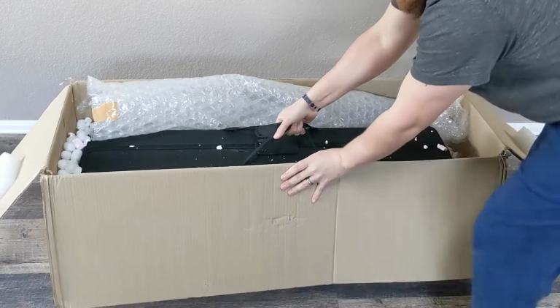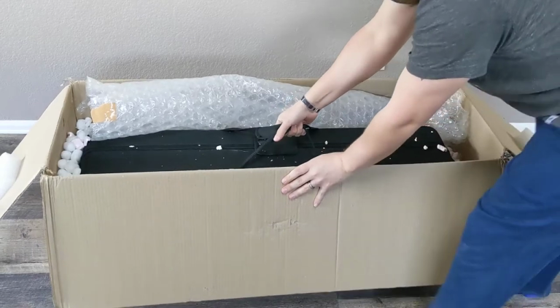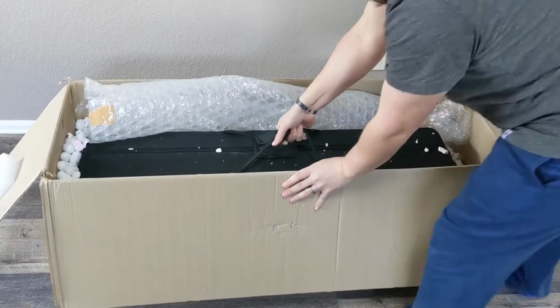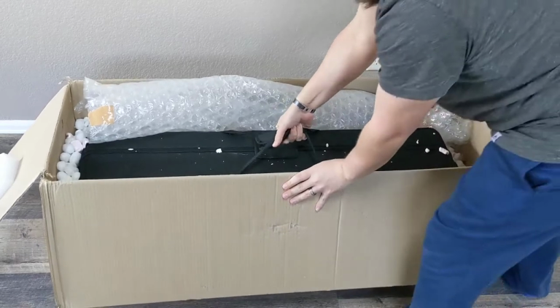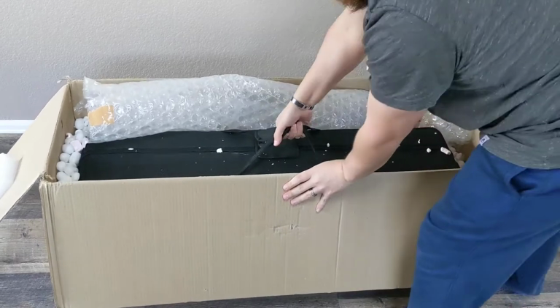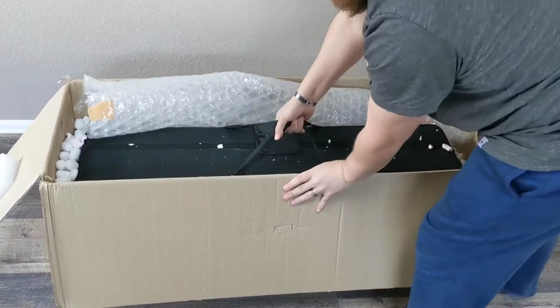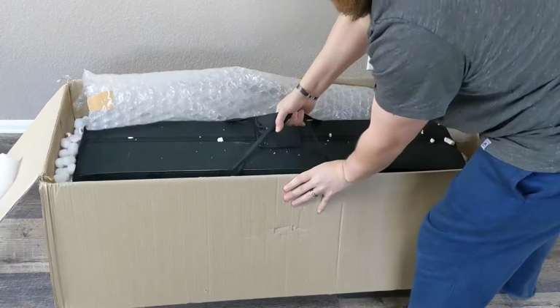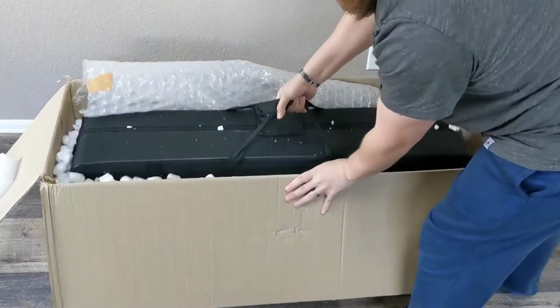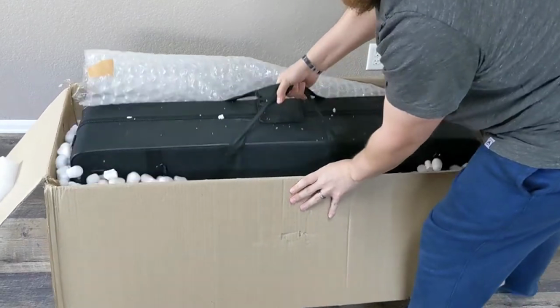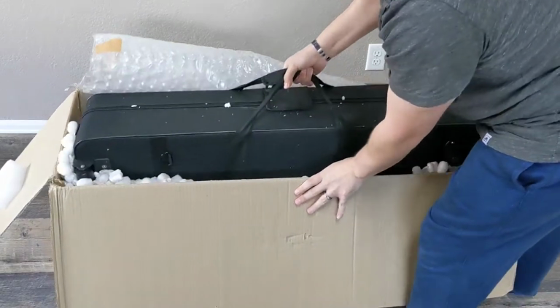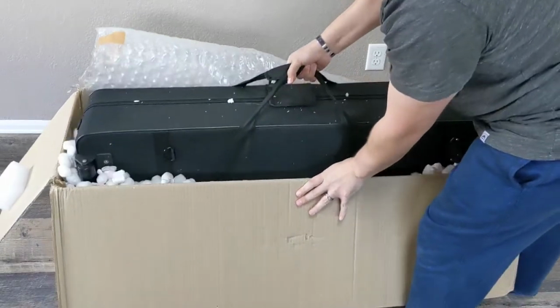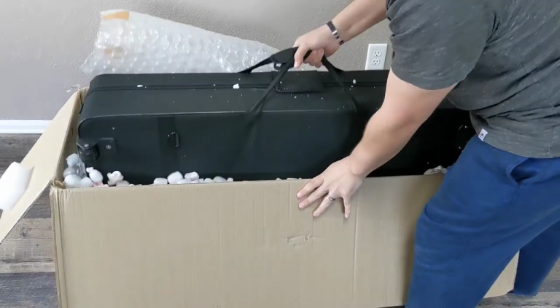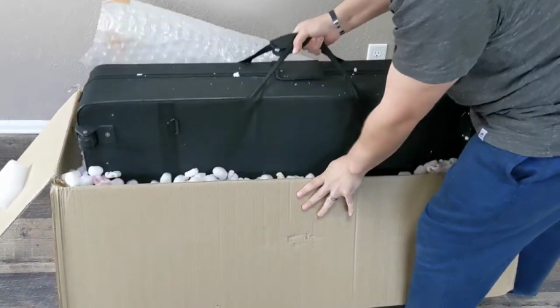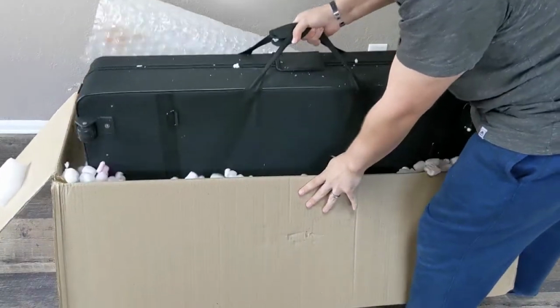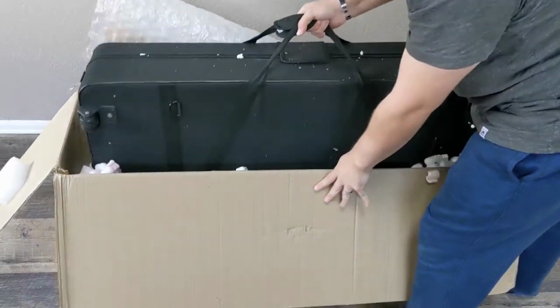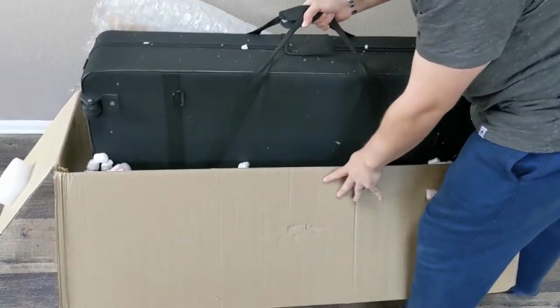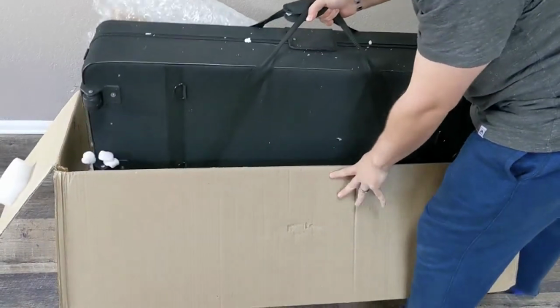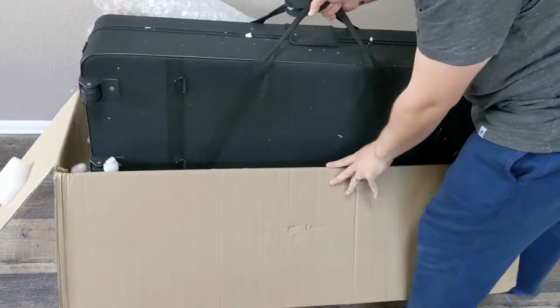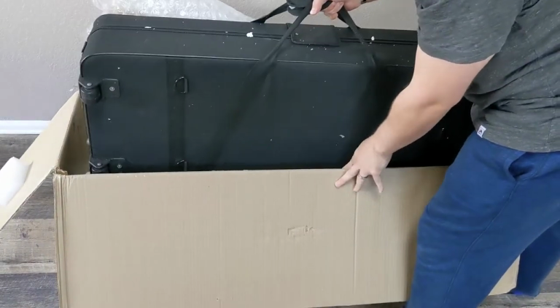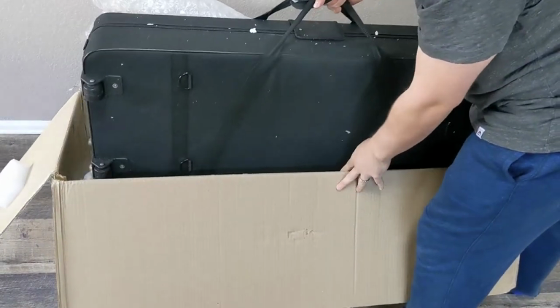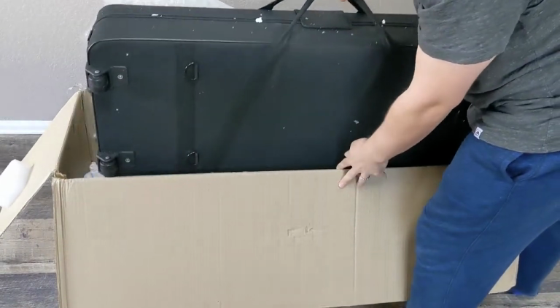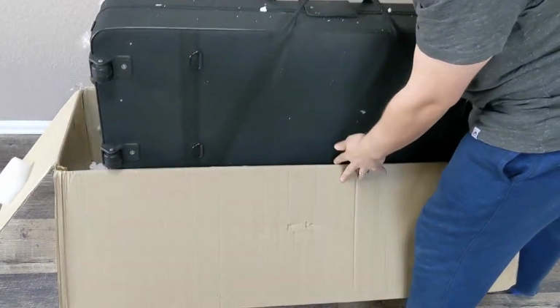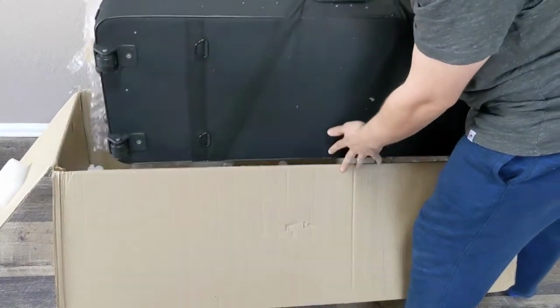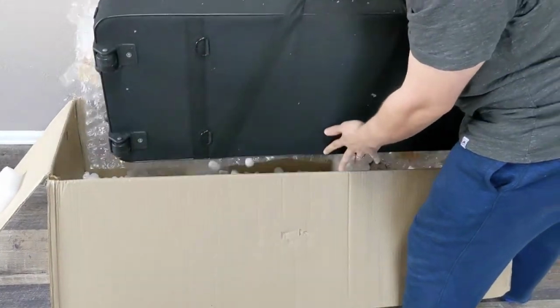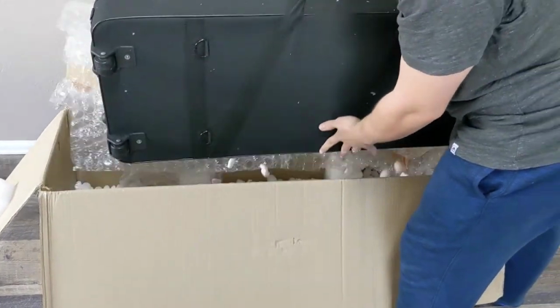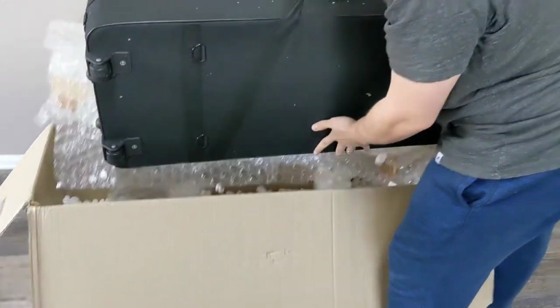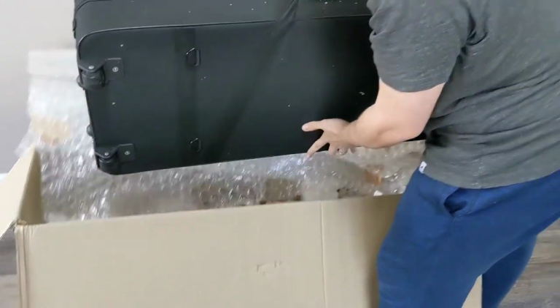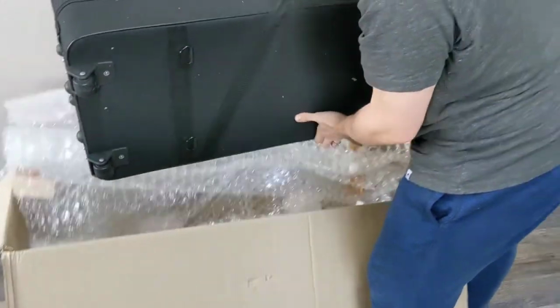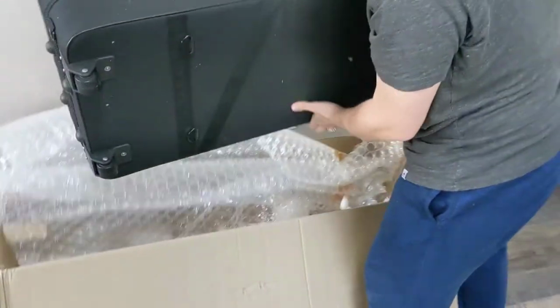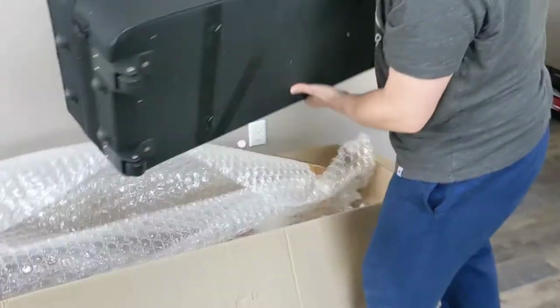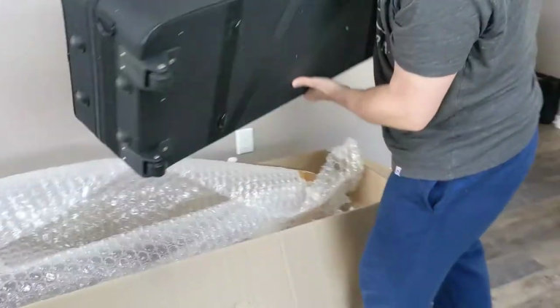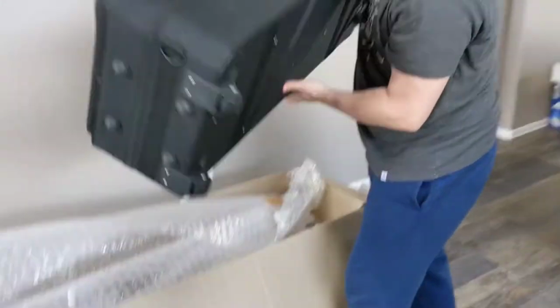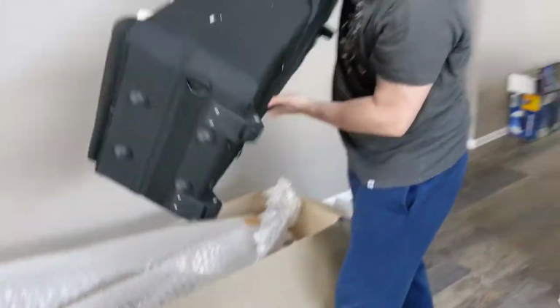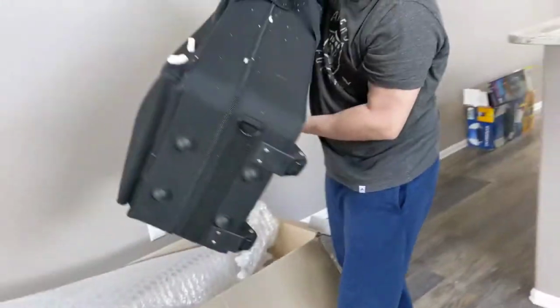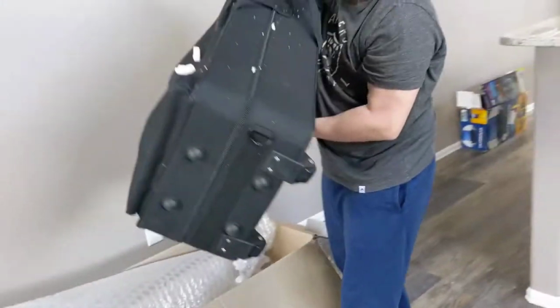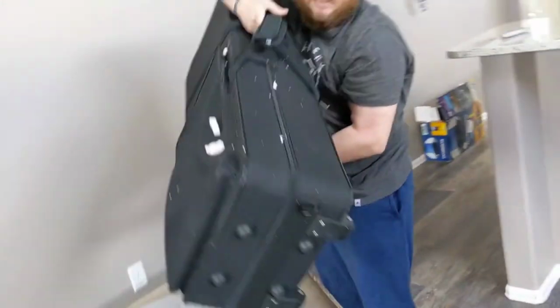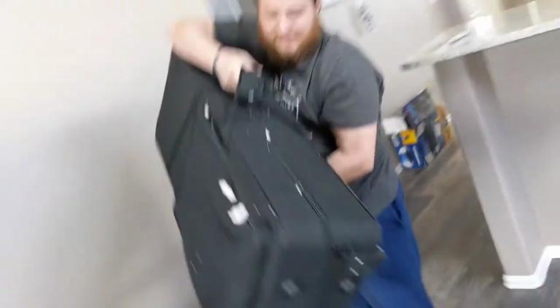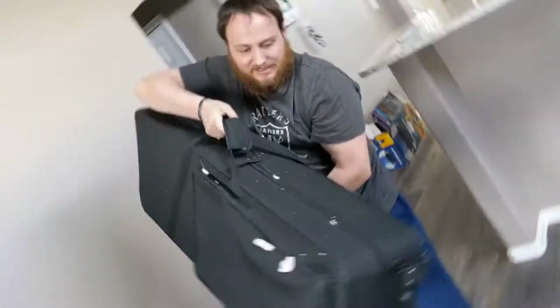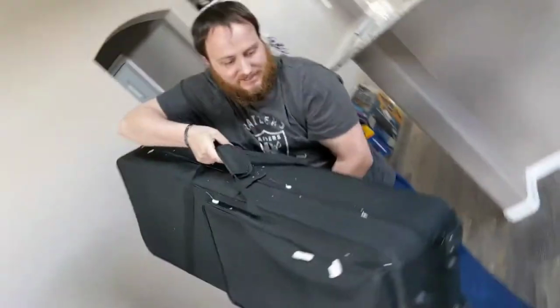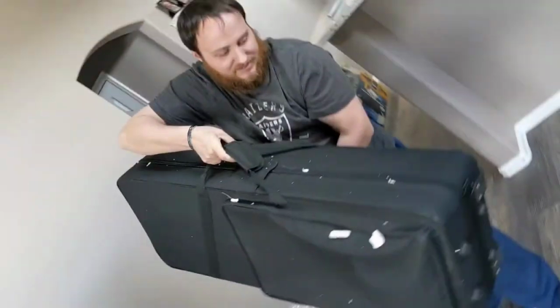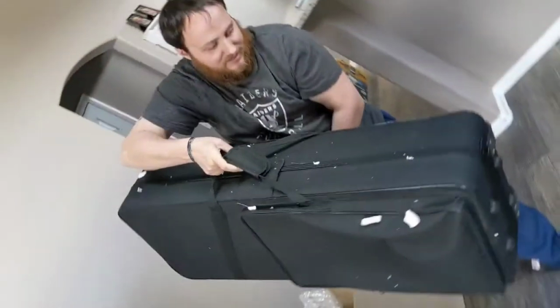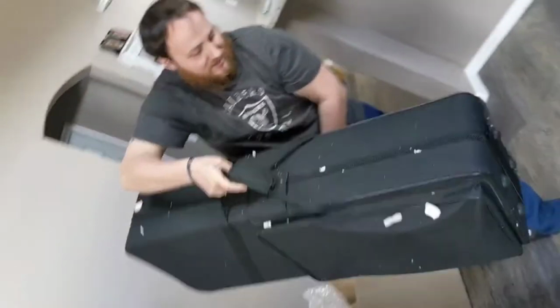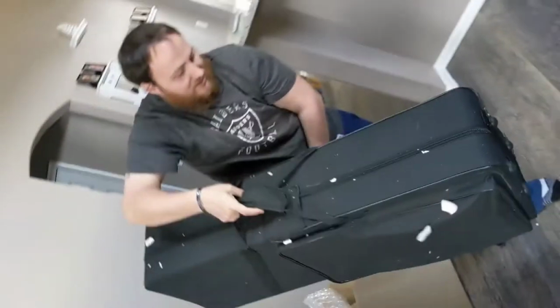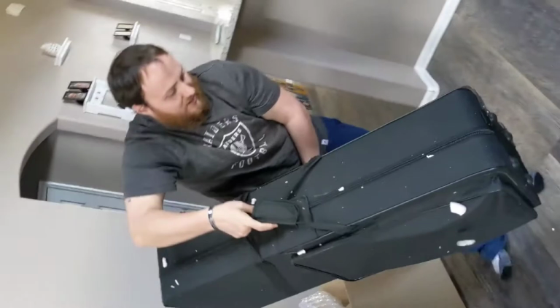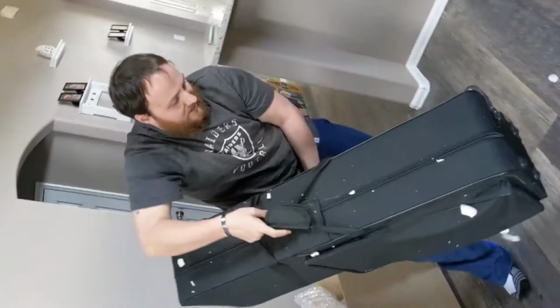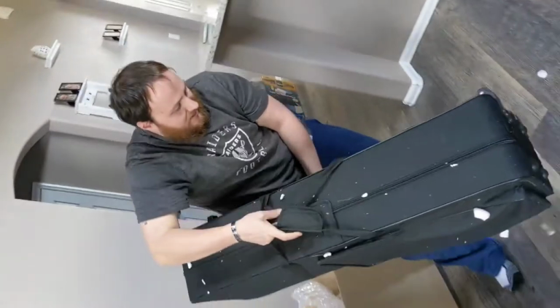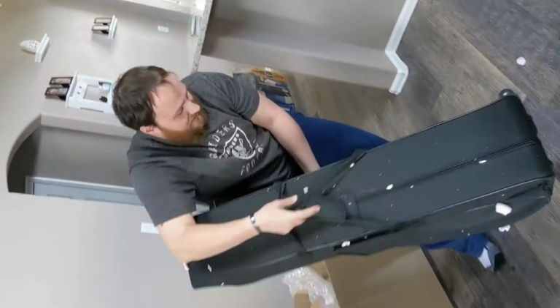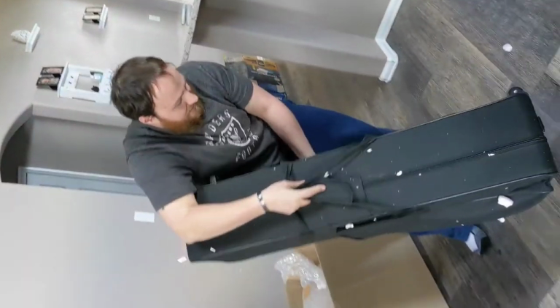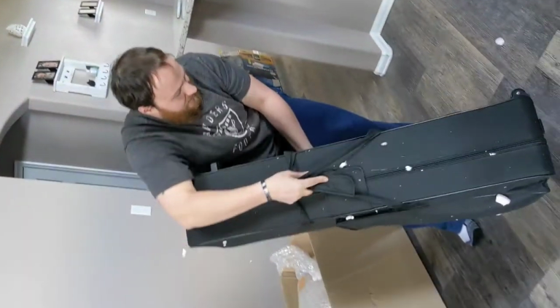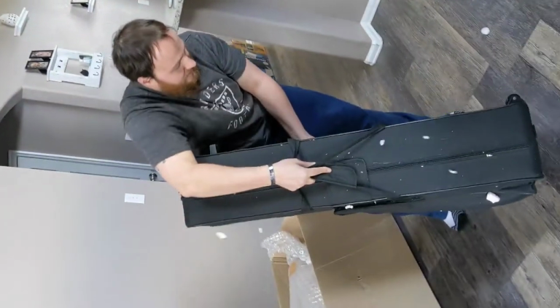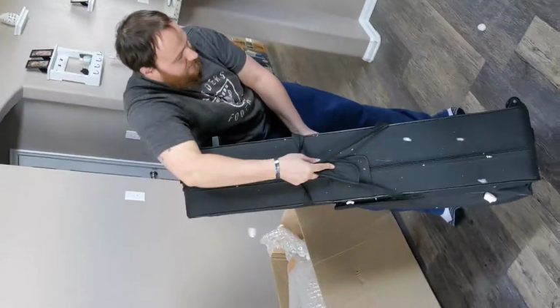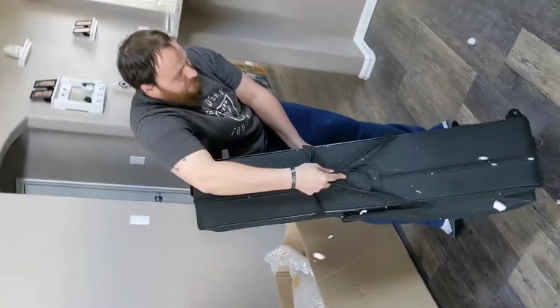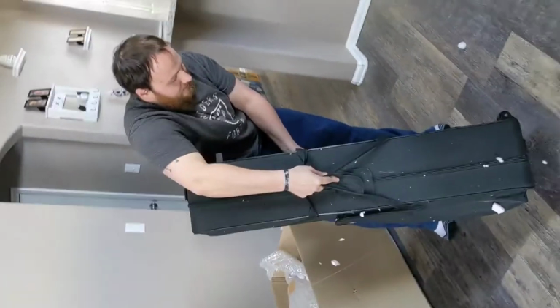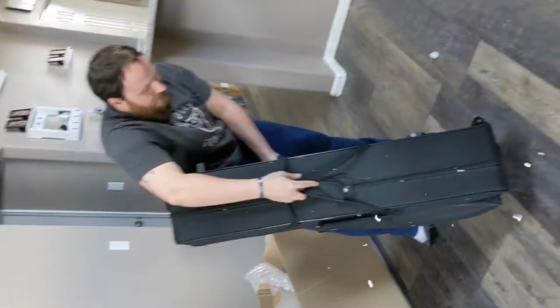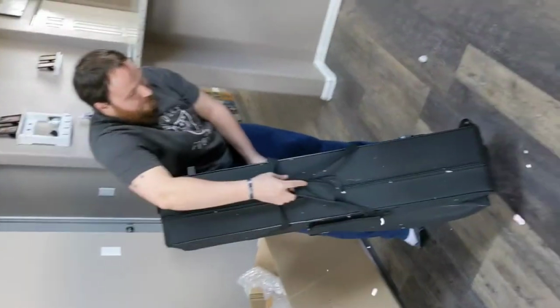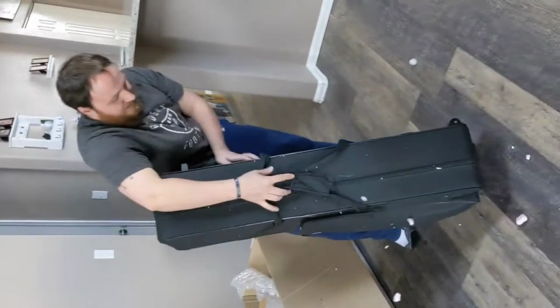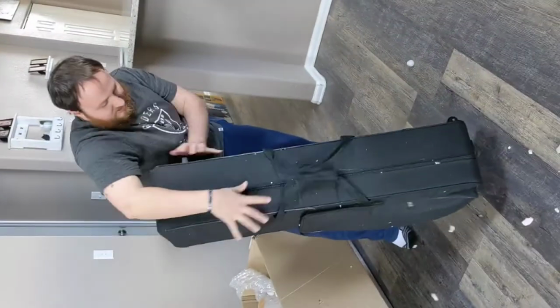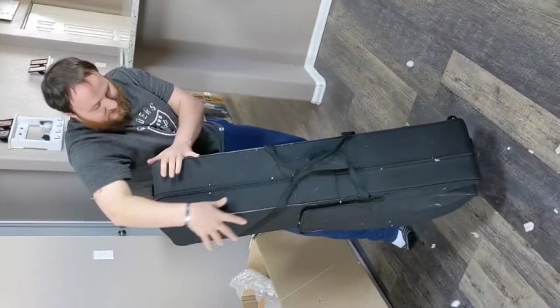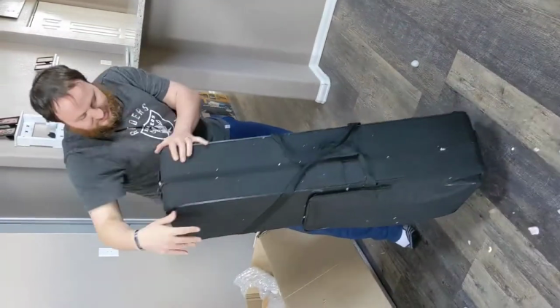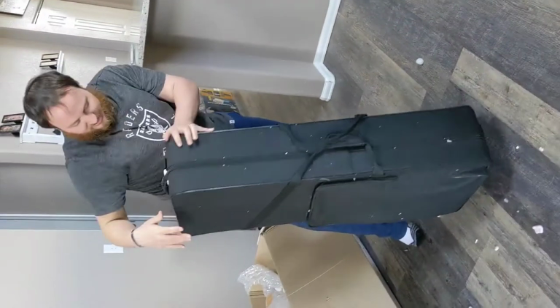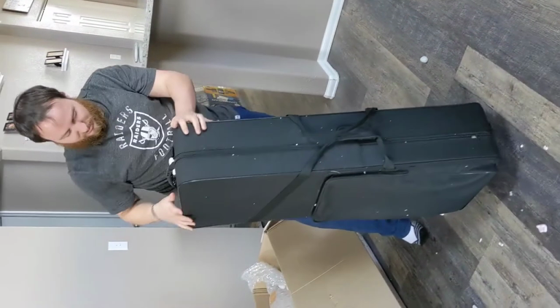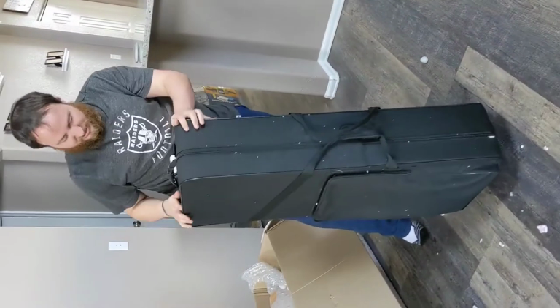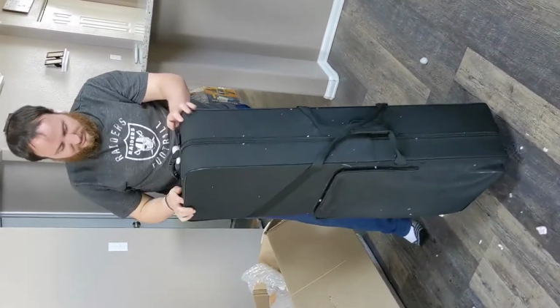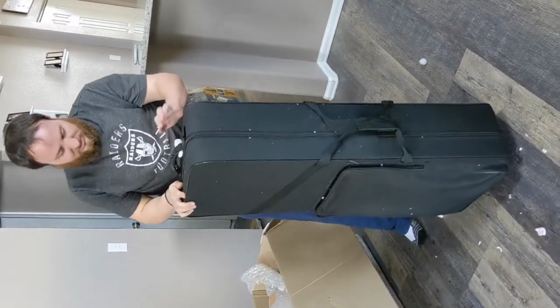Here it is in its case, and it's a big one. The case does have wheels.